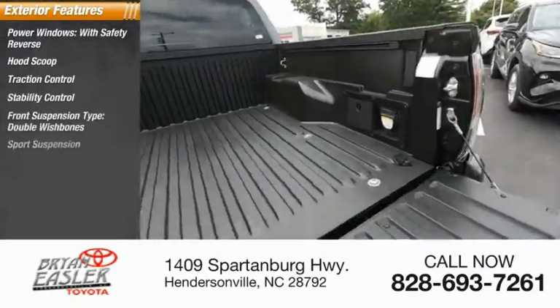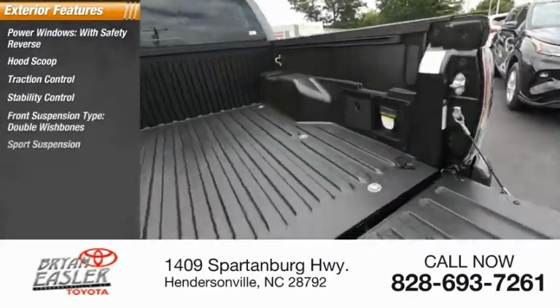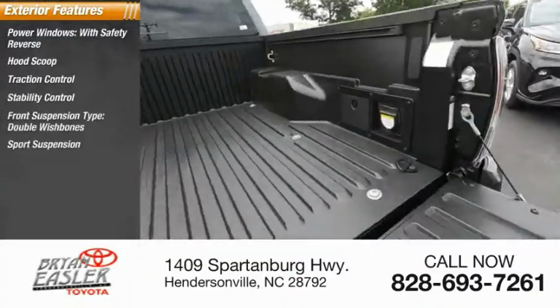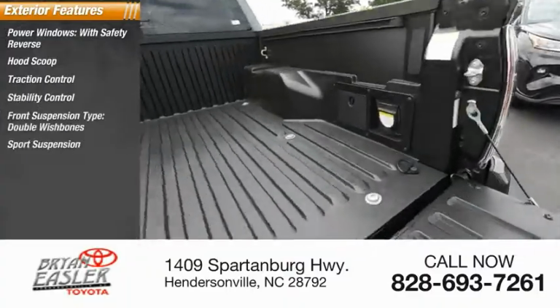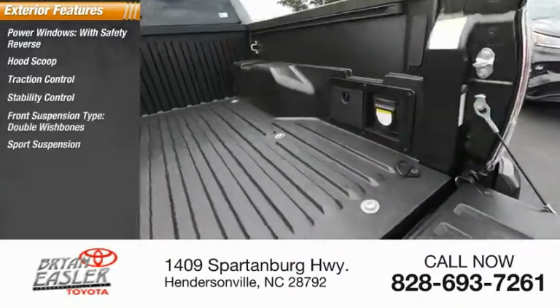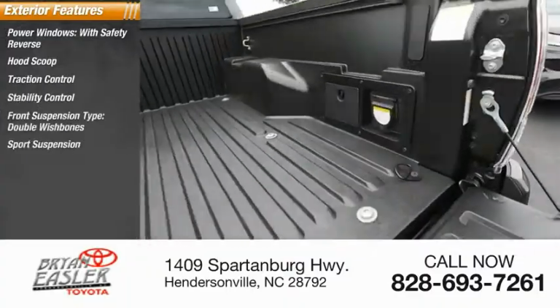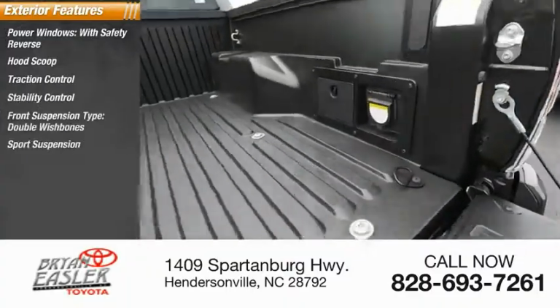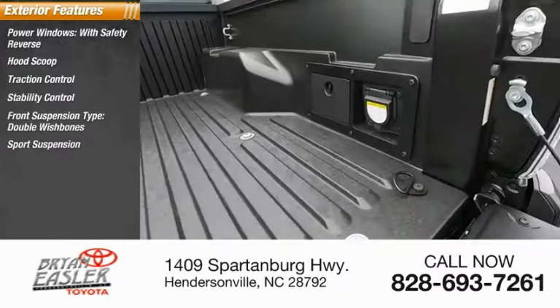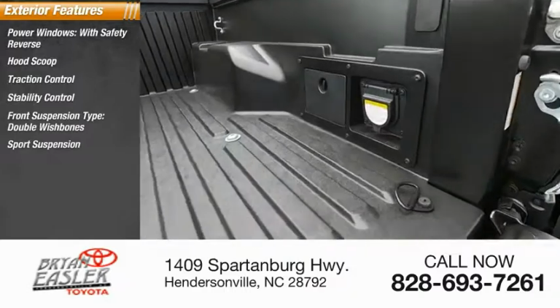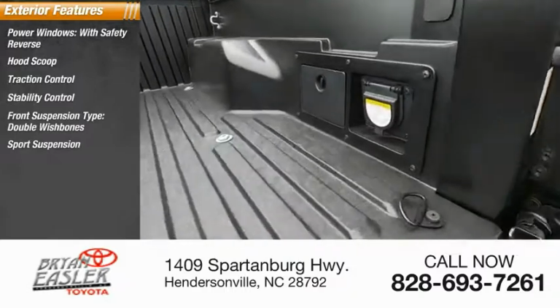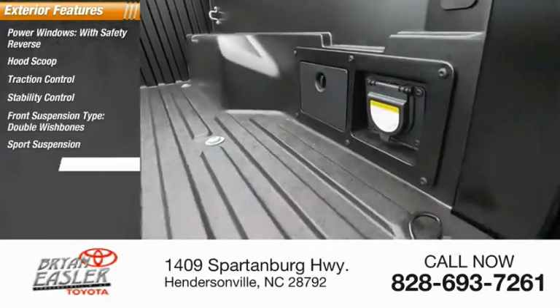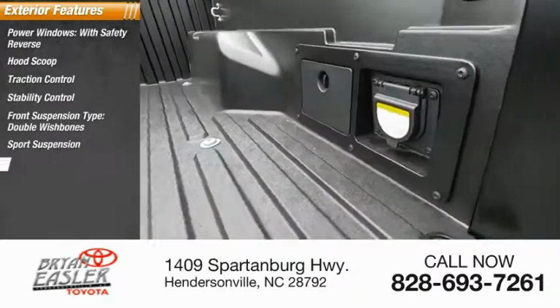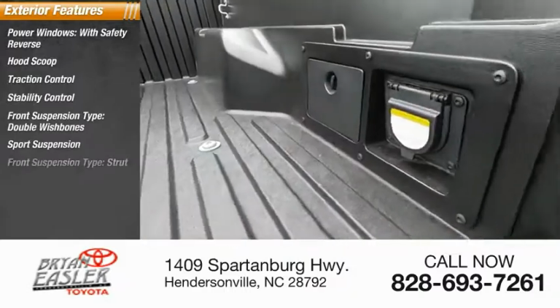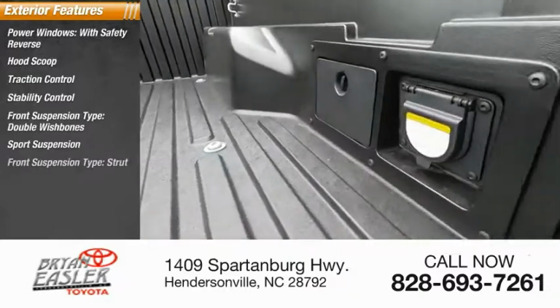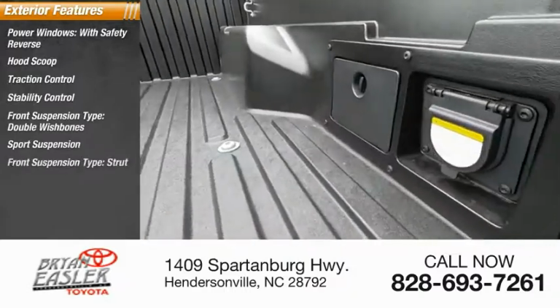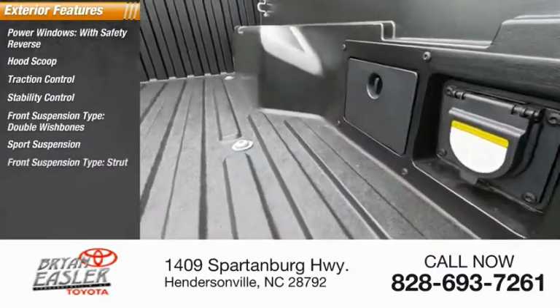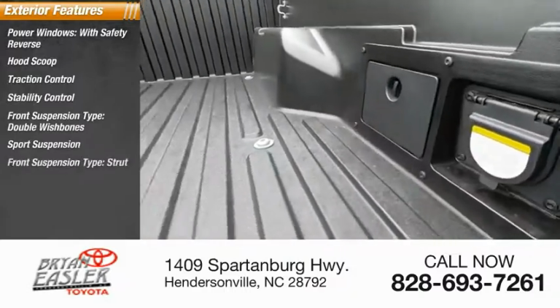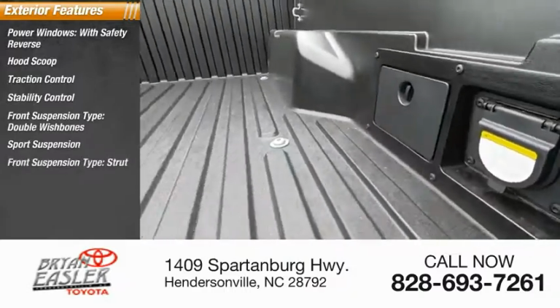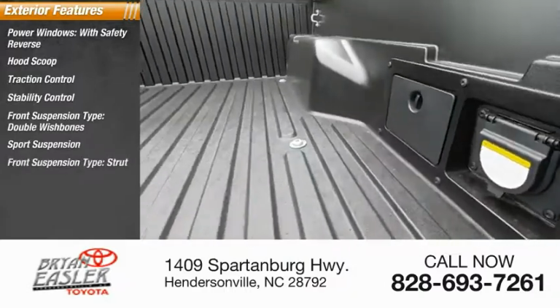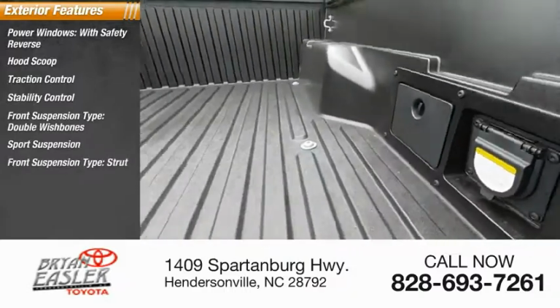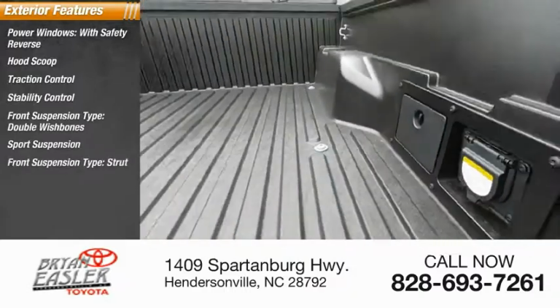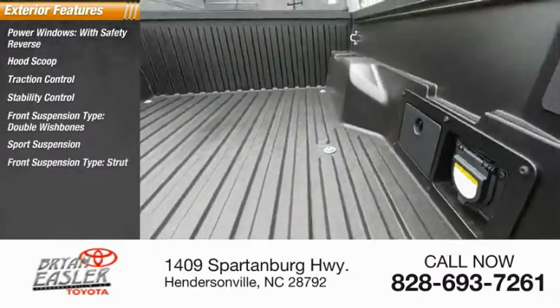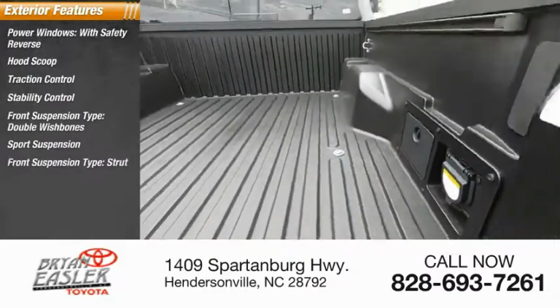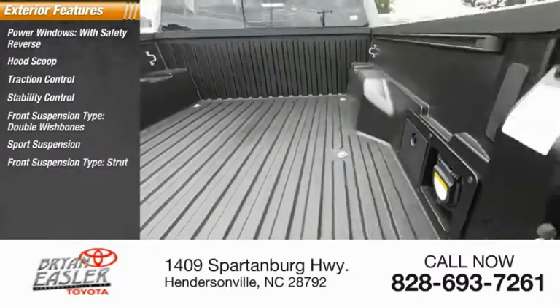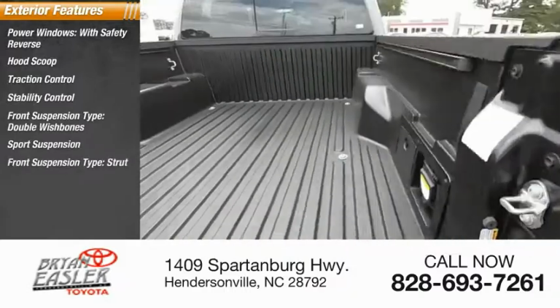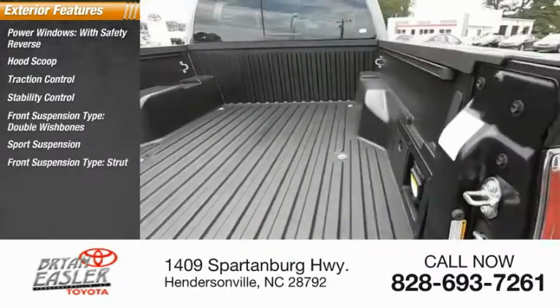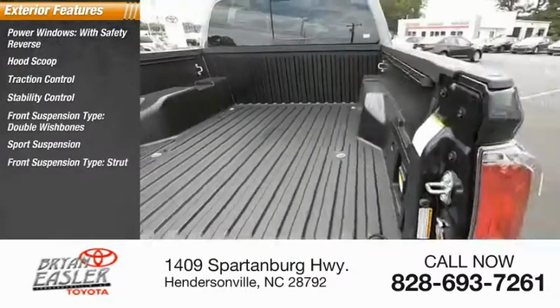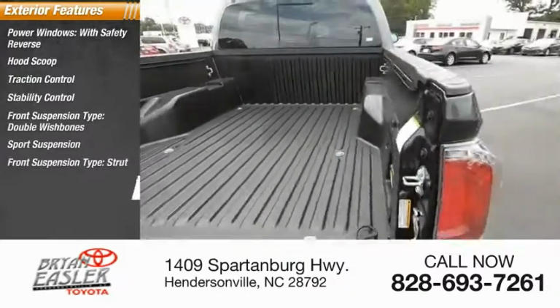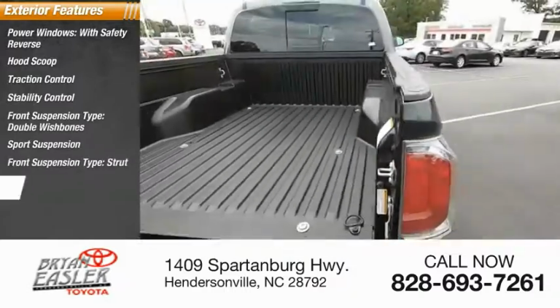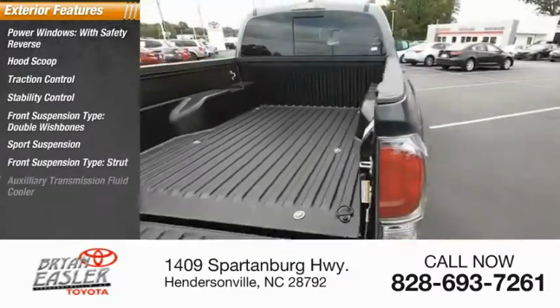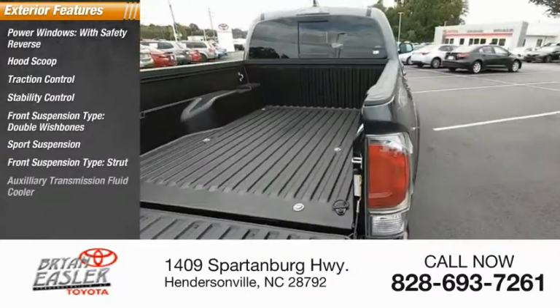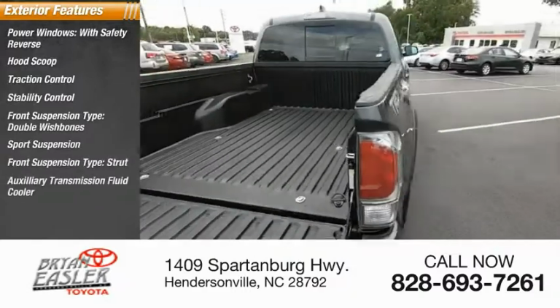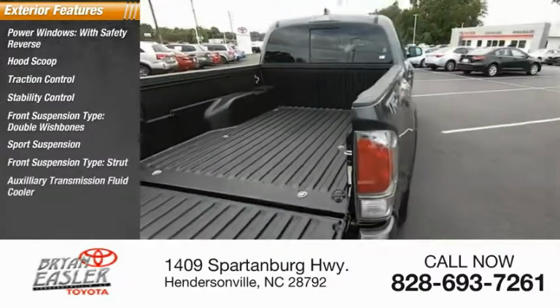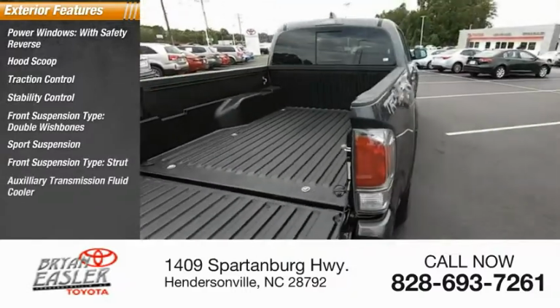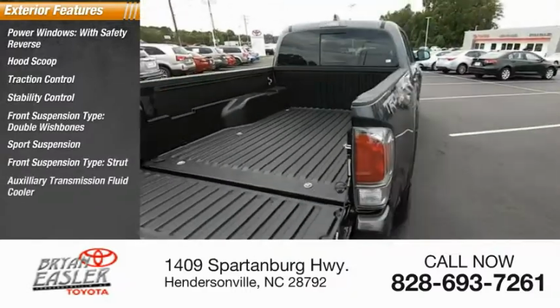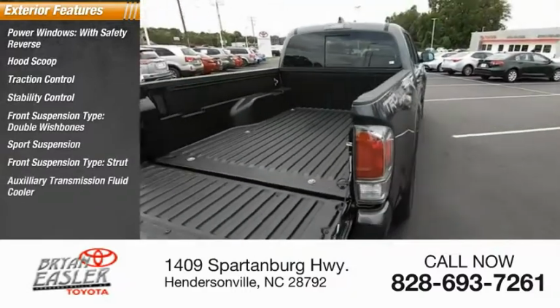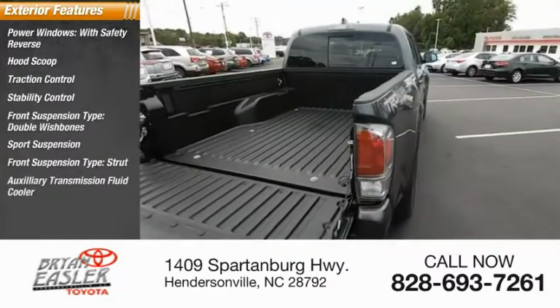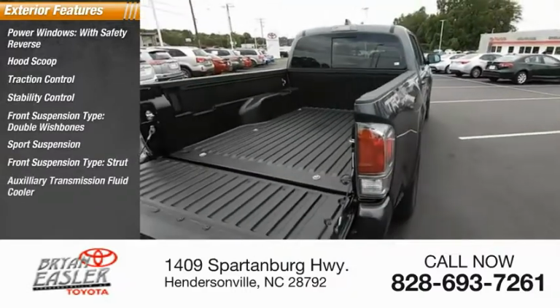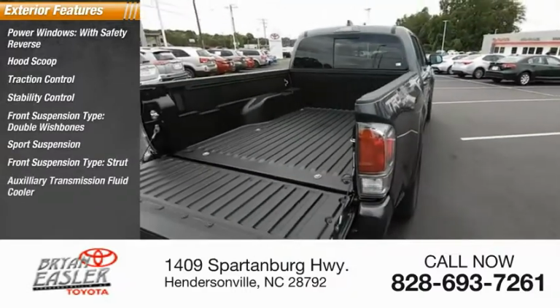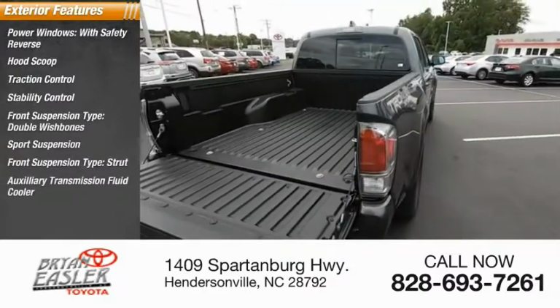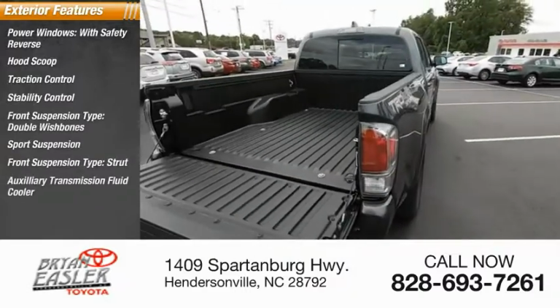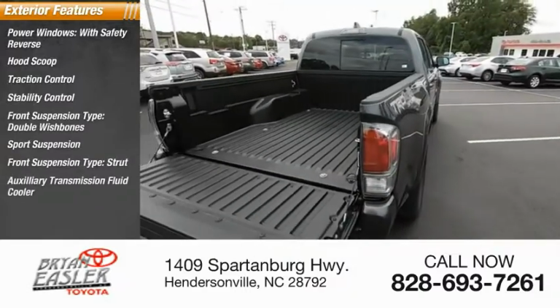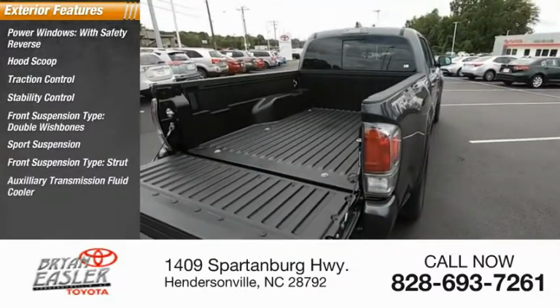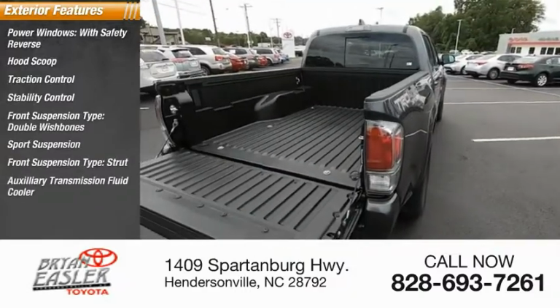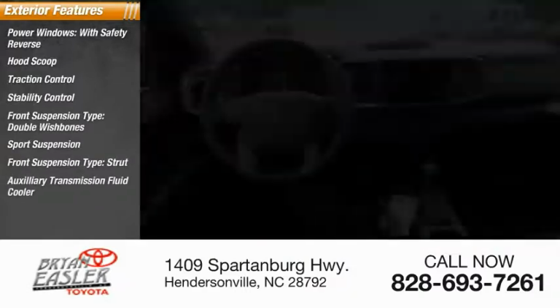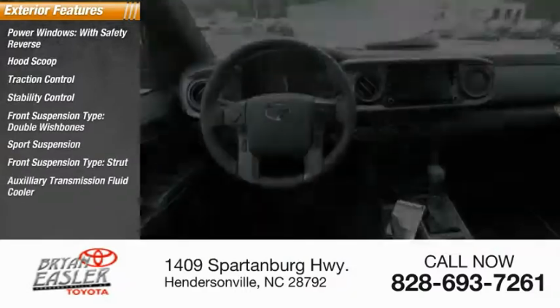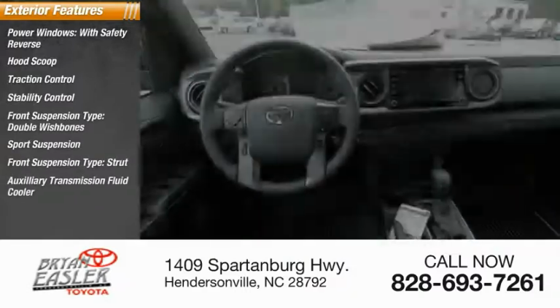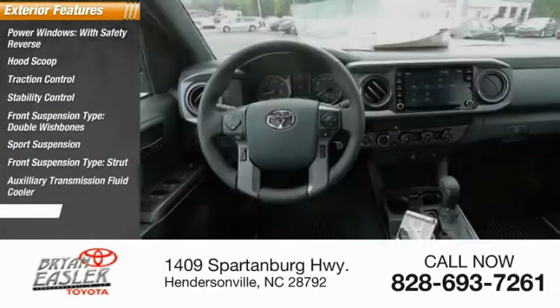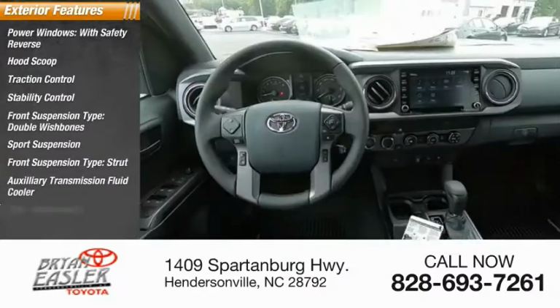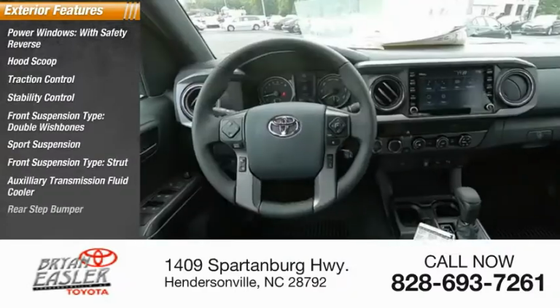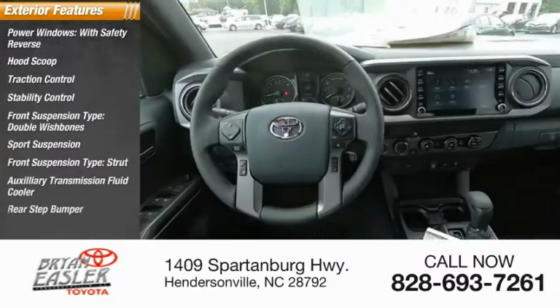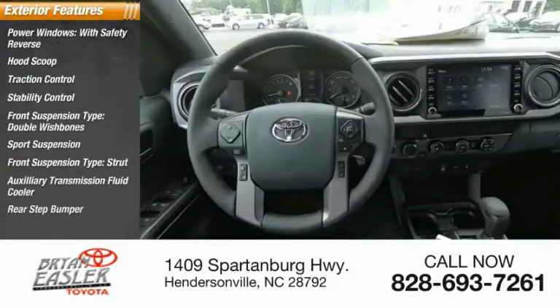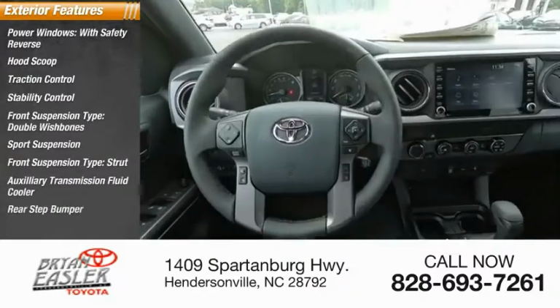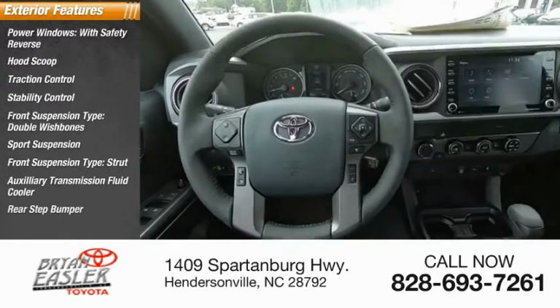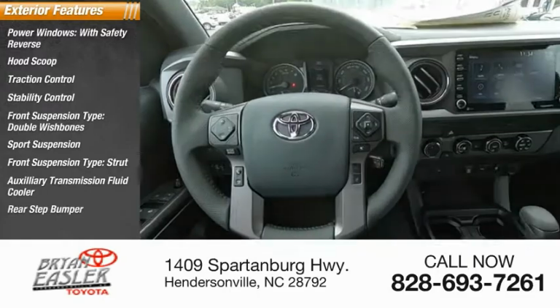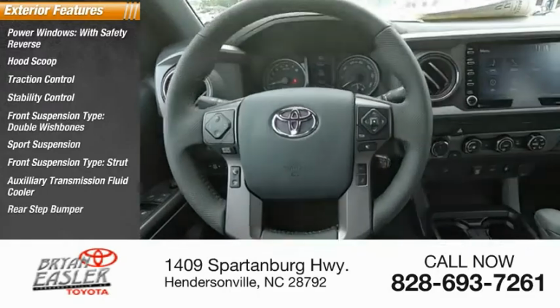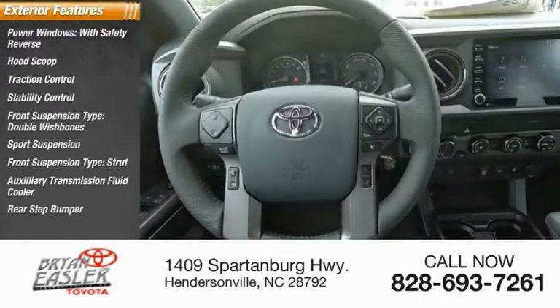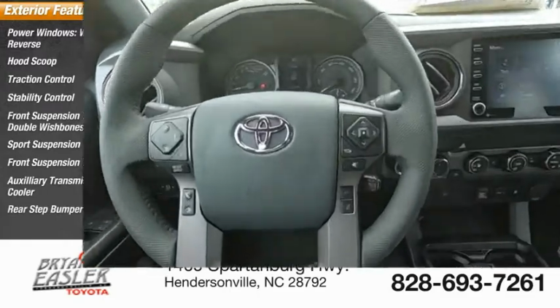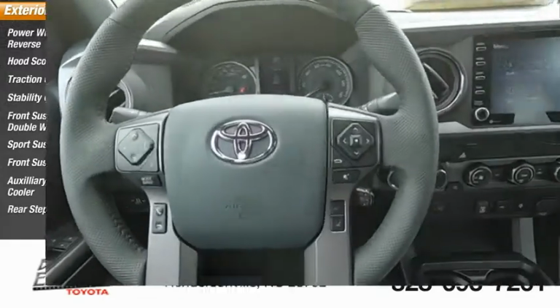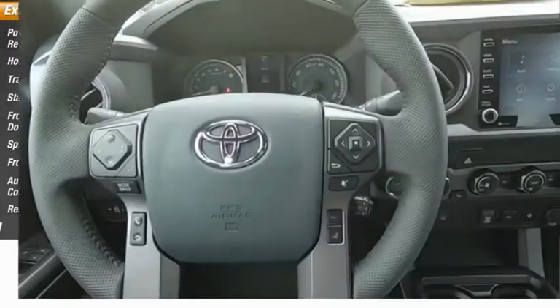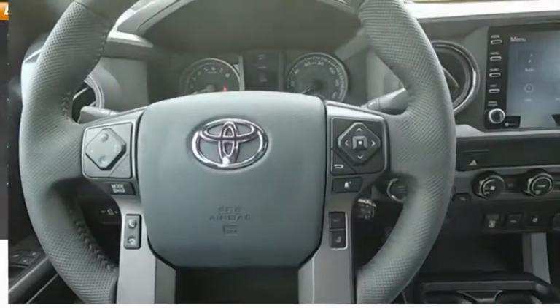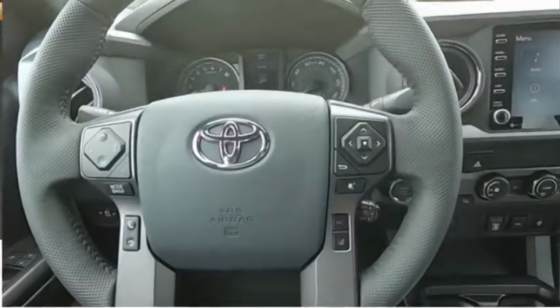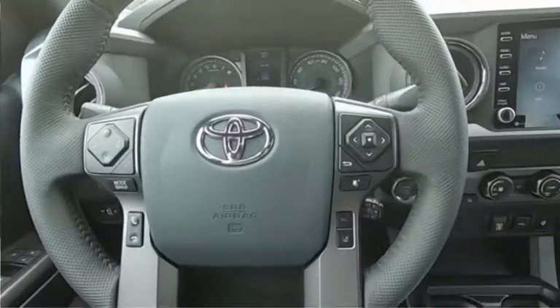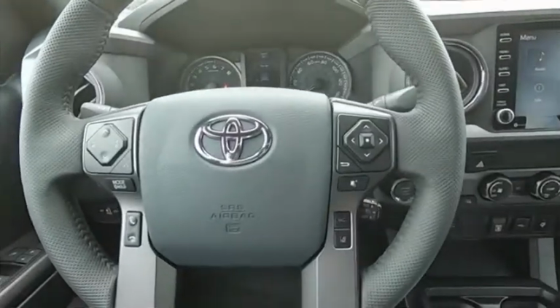Double wishbones, sports suspension, front suspension type strut, auxiliary transmission fluid cooler, rear step bumper, fog lights.